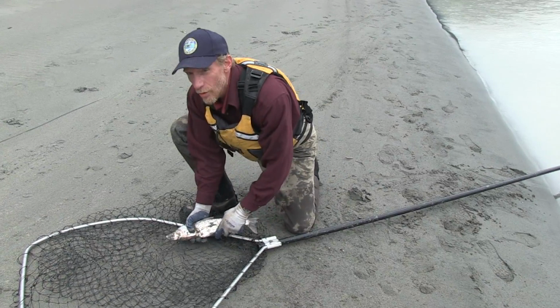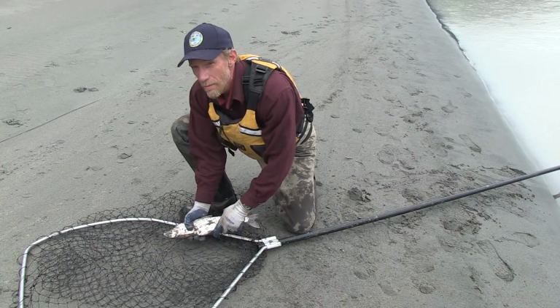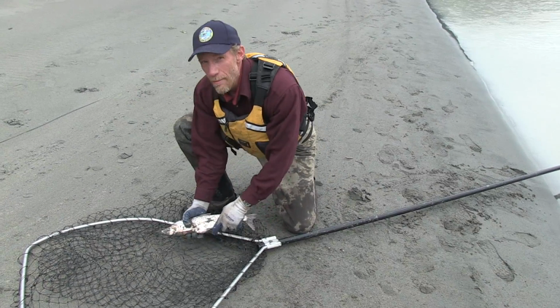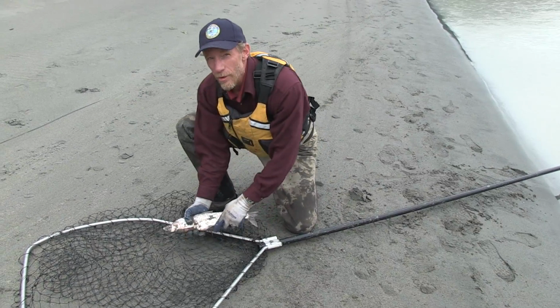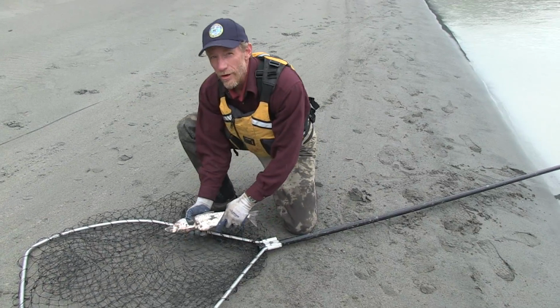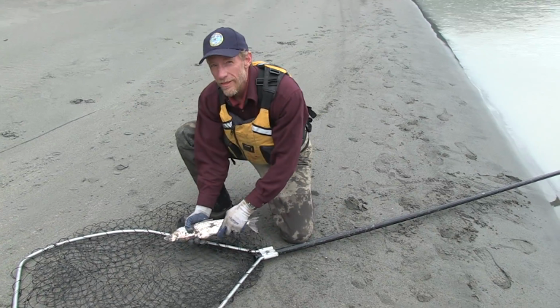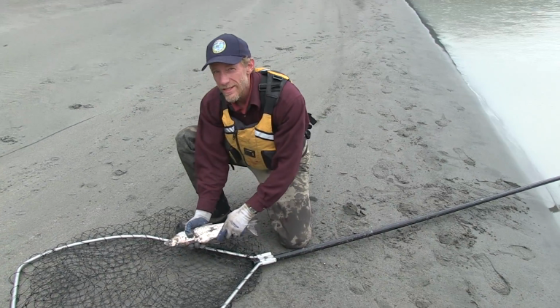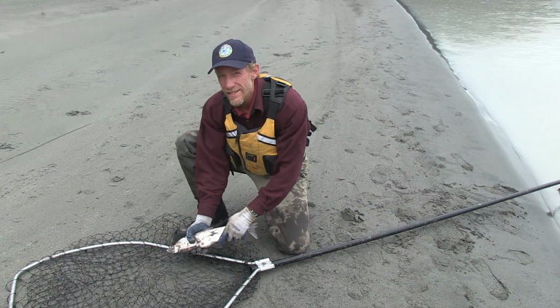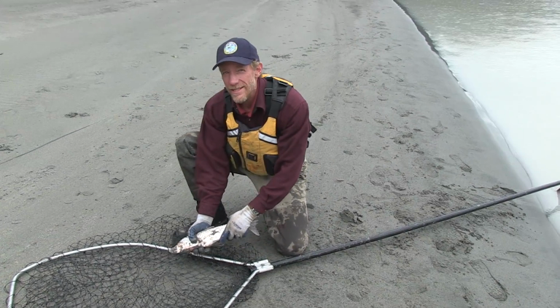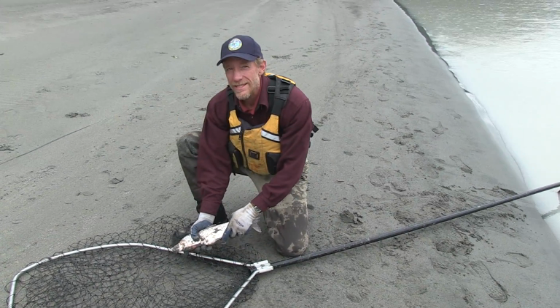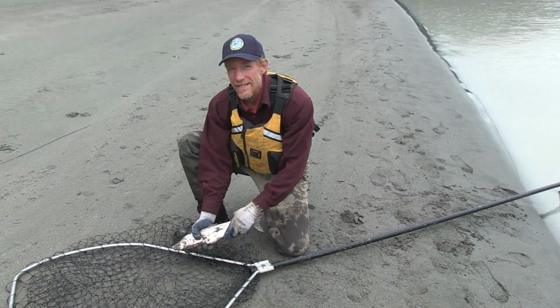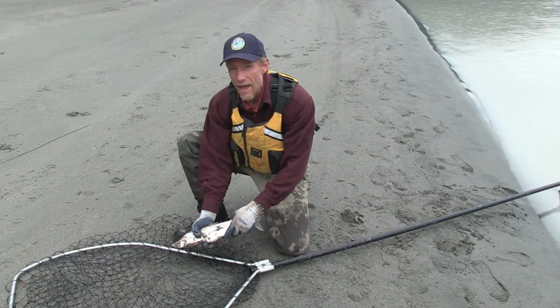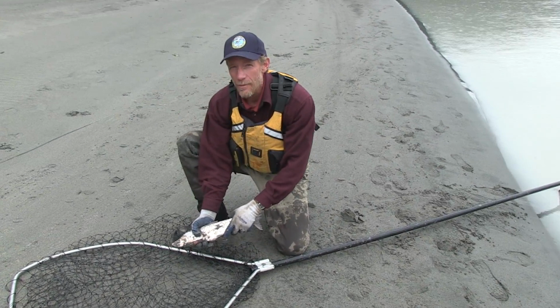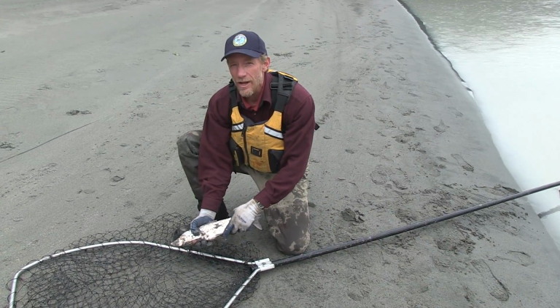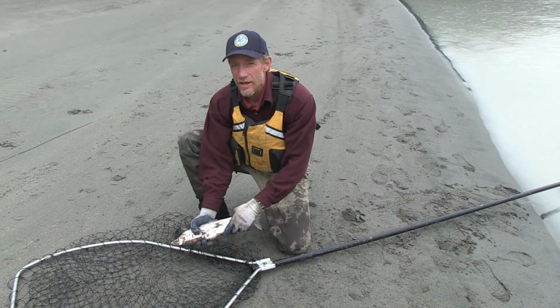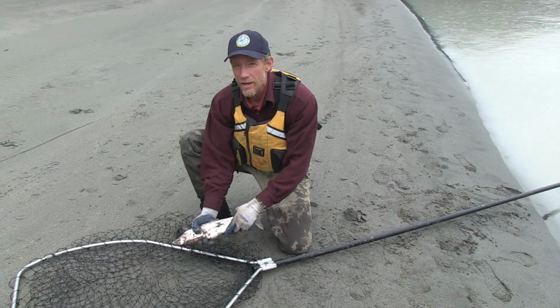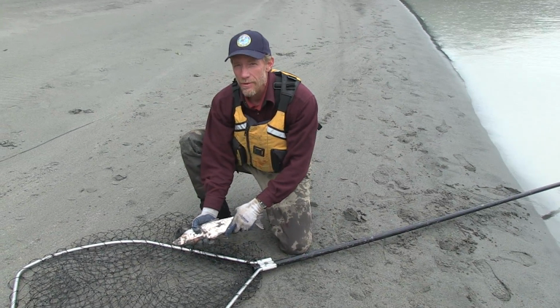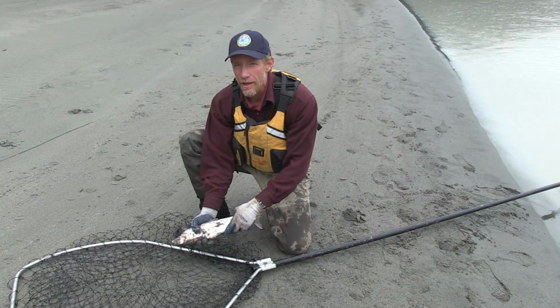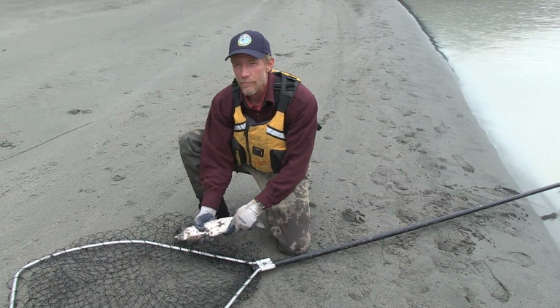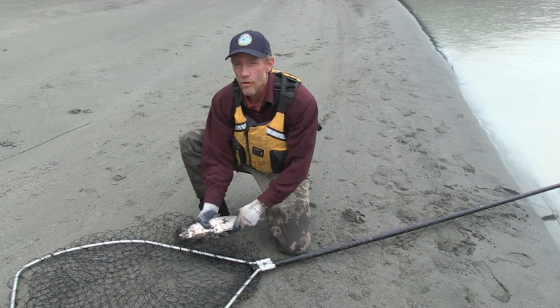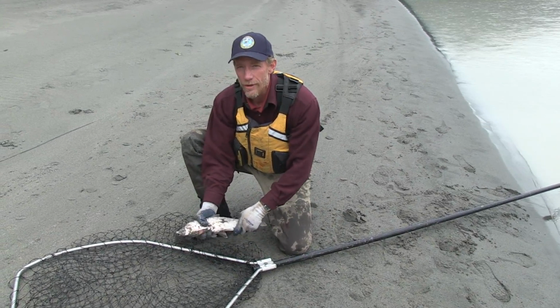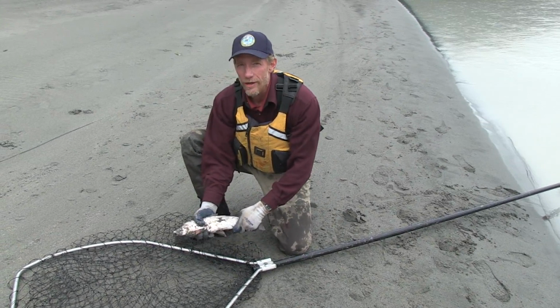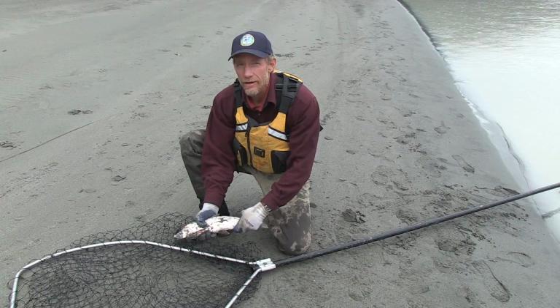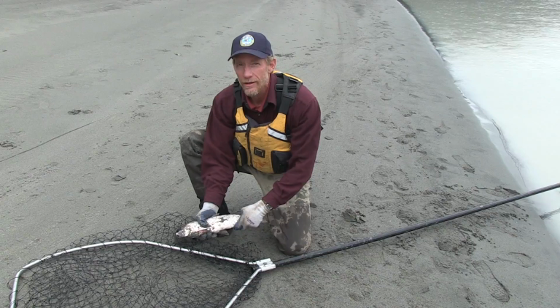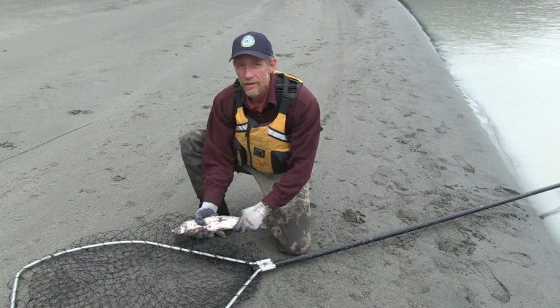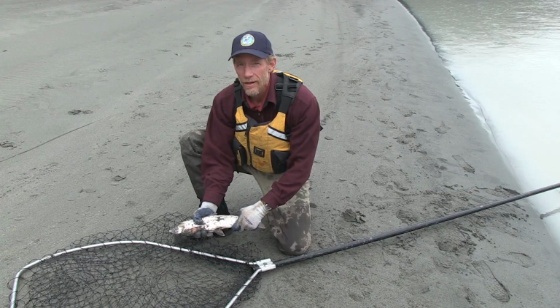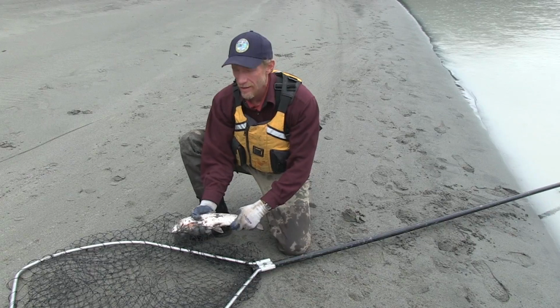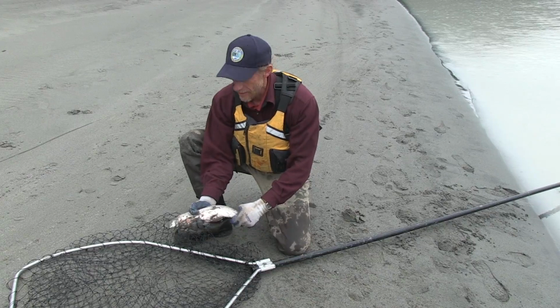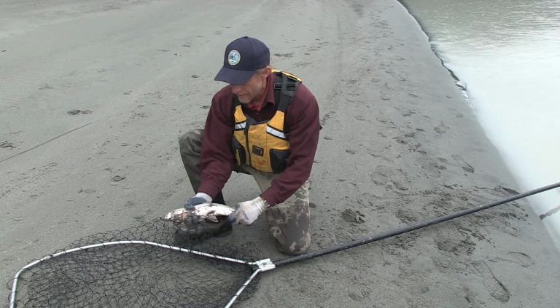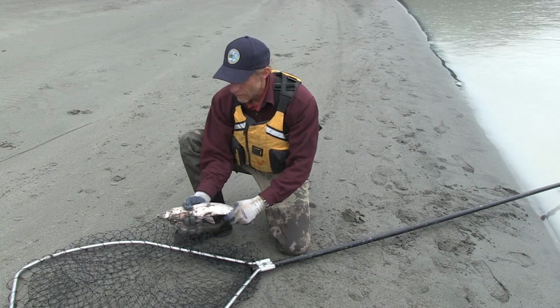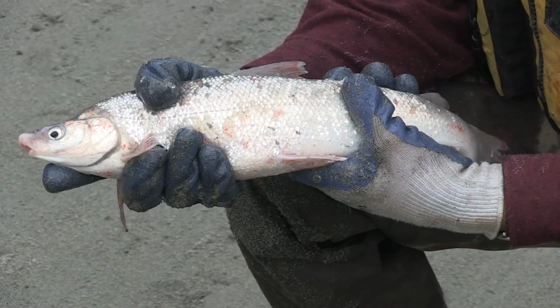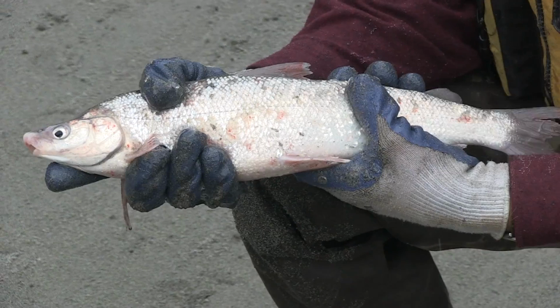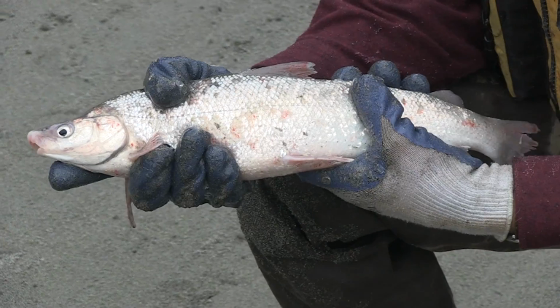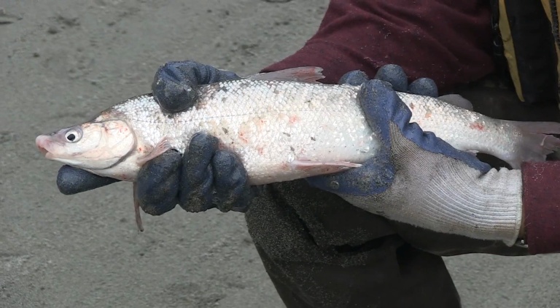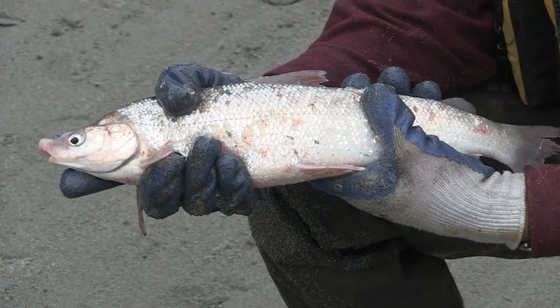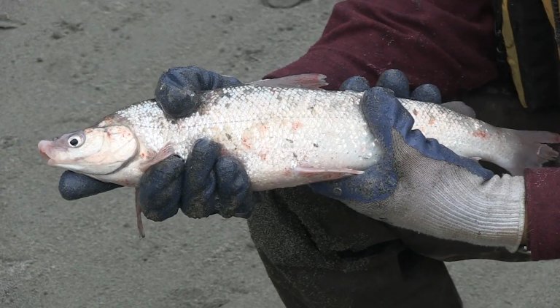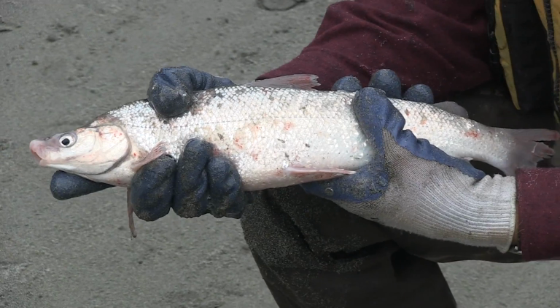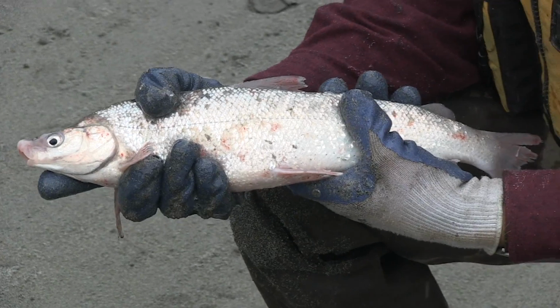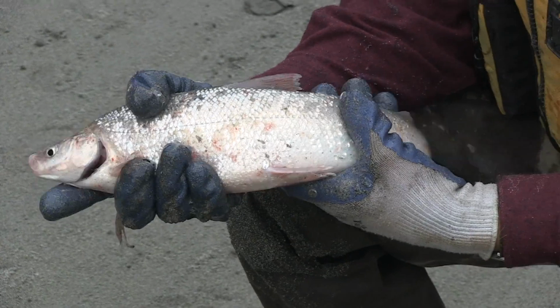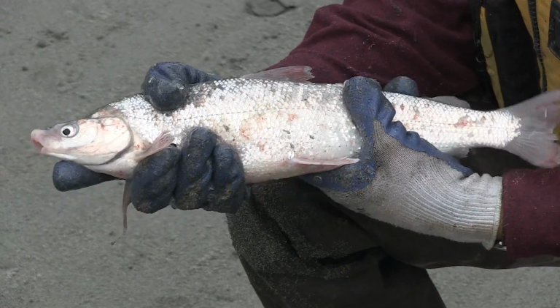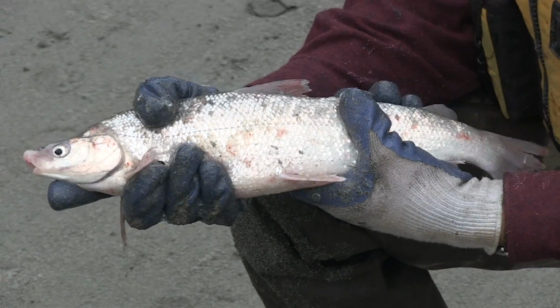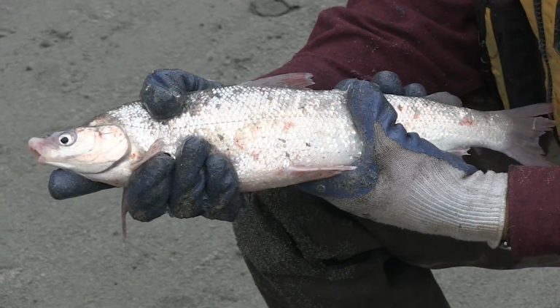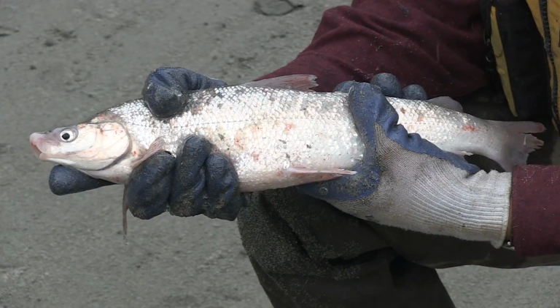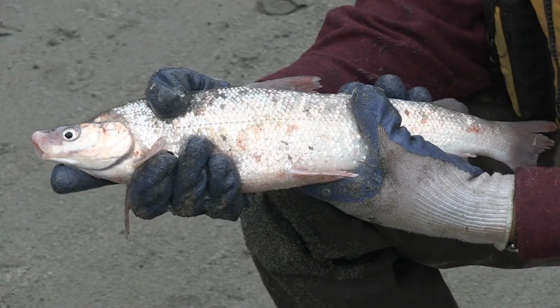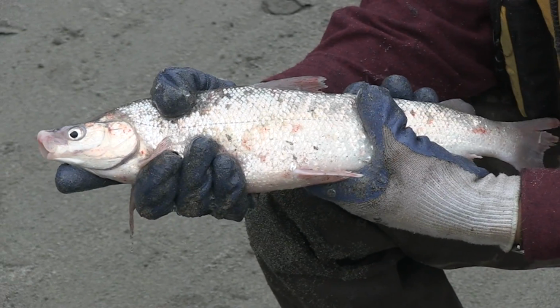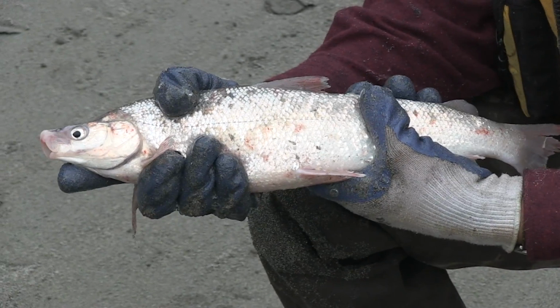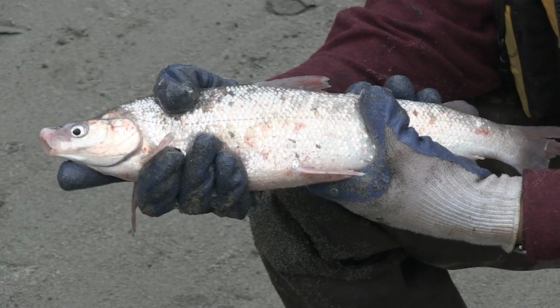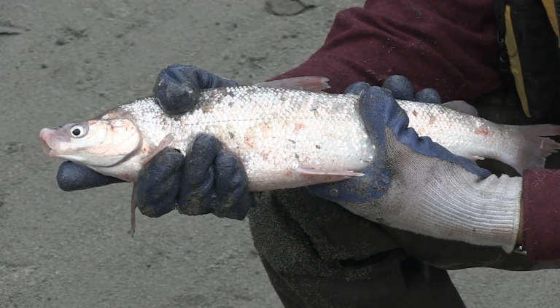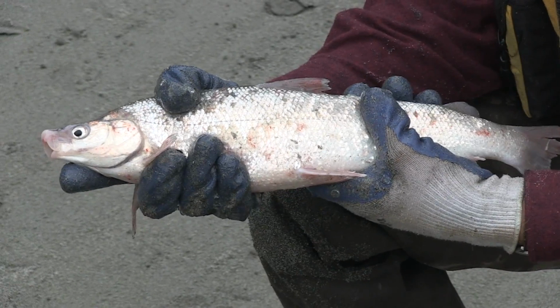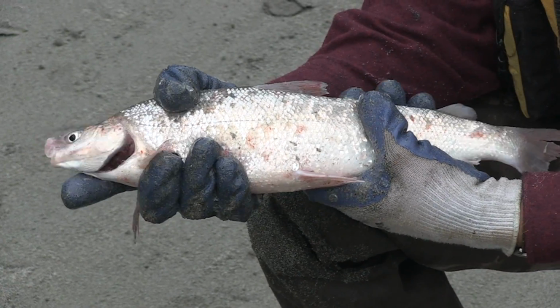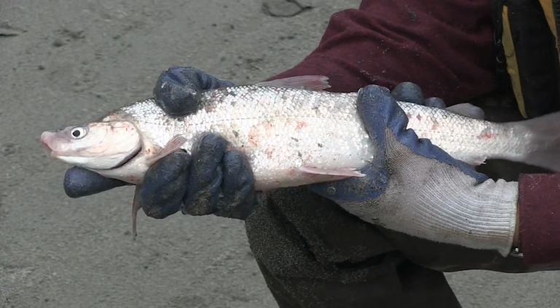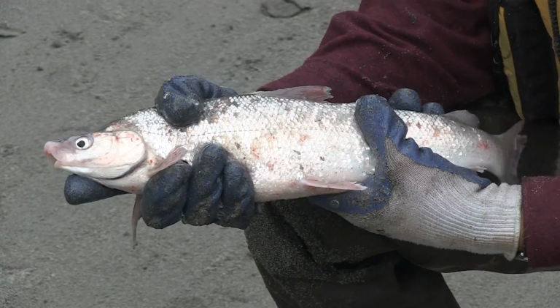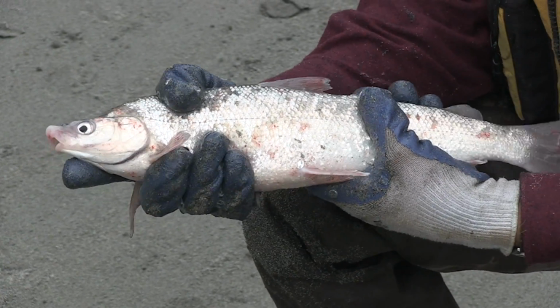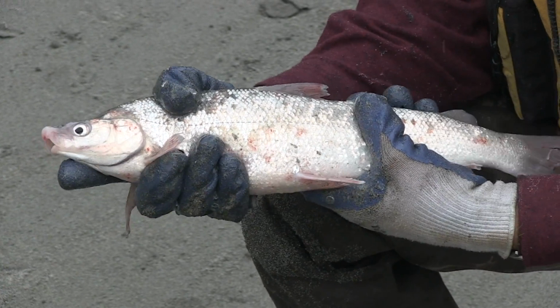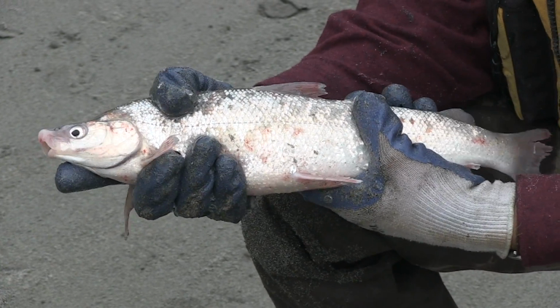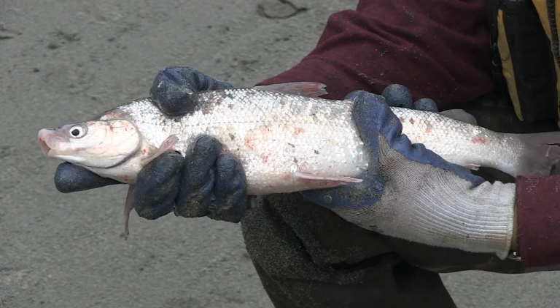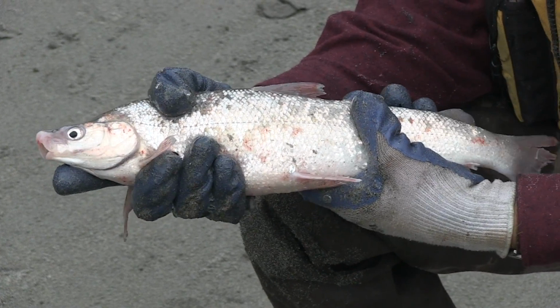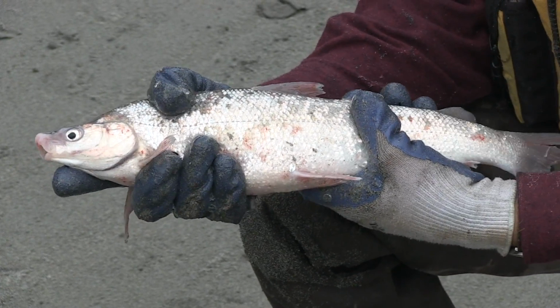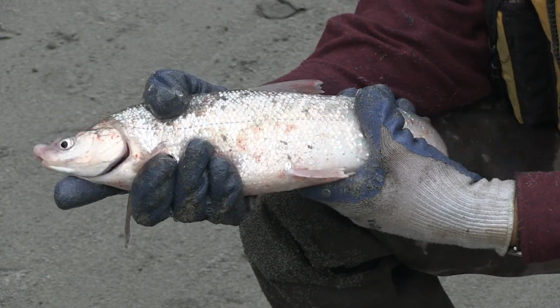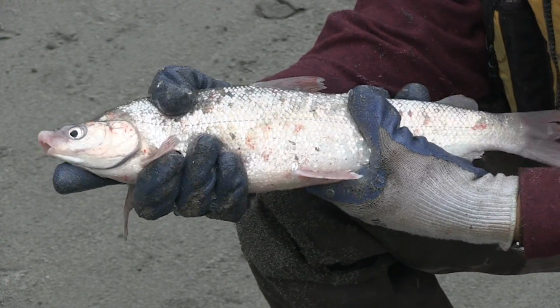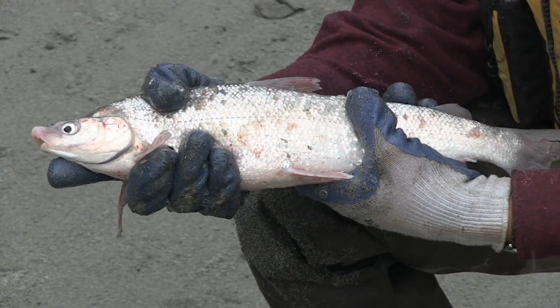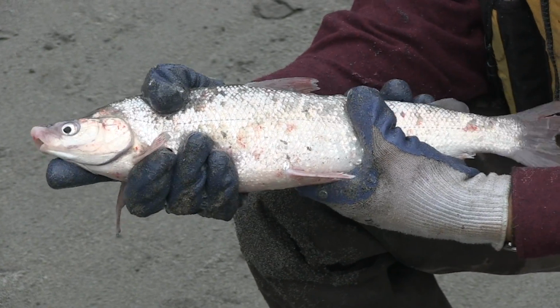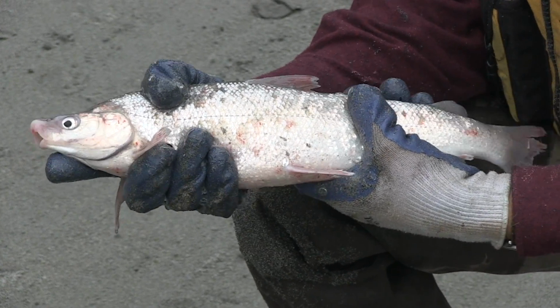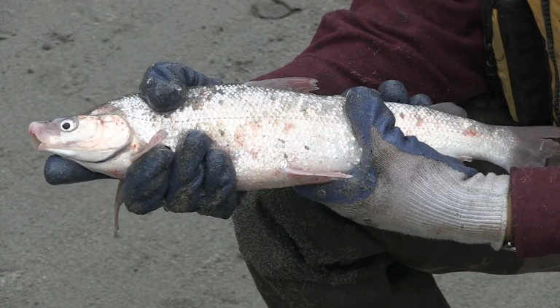Remember, this is a salmon dip net permit. What I have here is a humpback whitefish — you've got to let these and the dollies go.